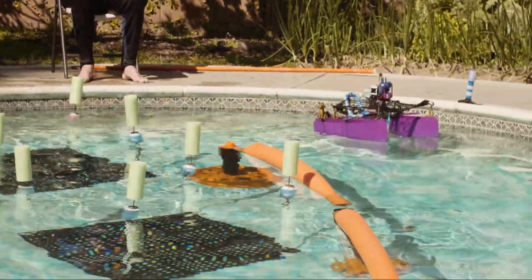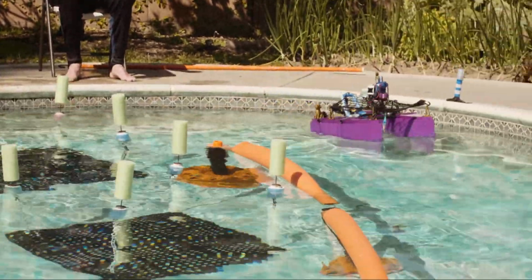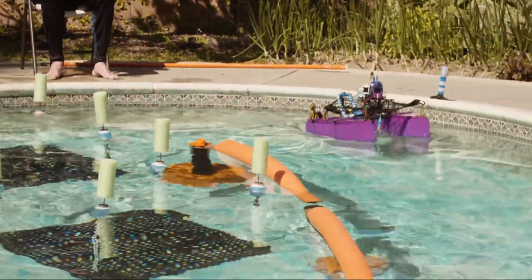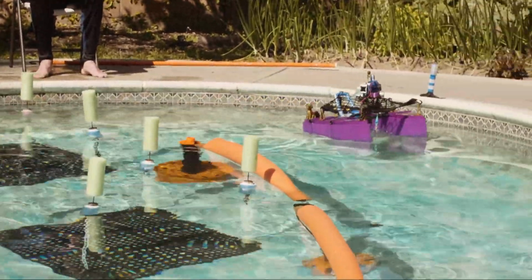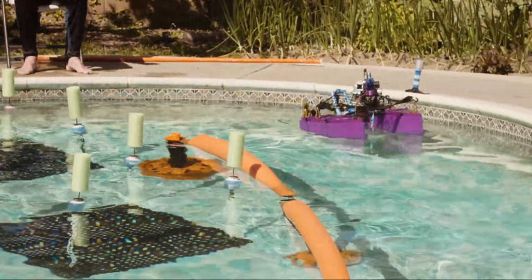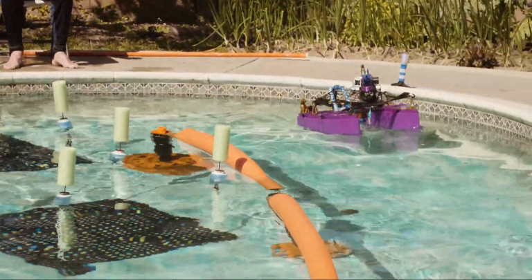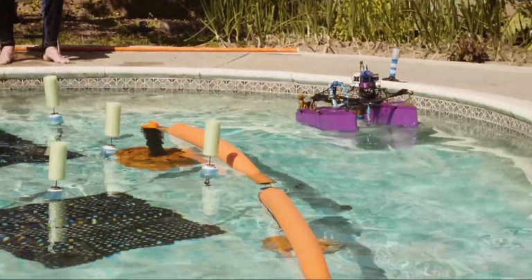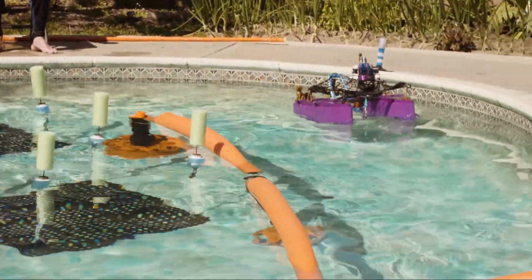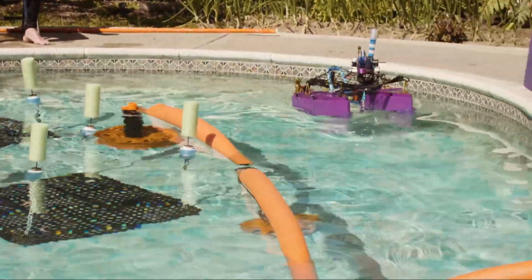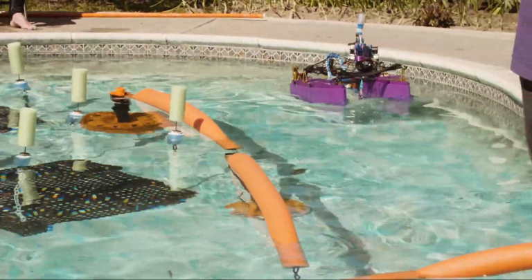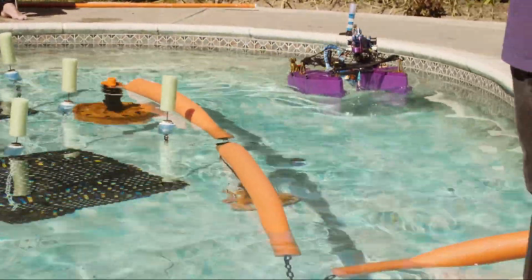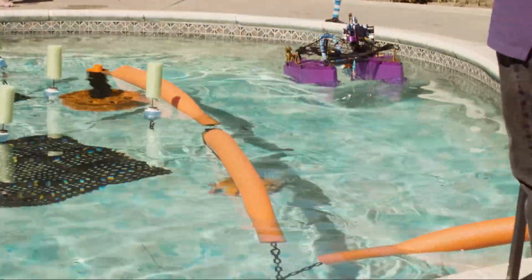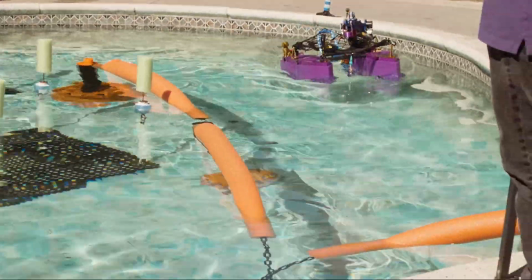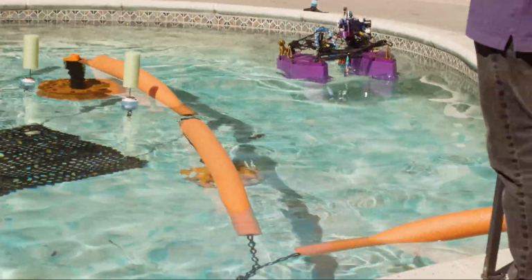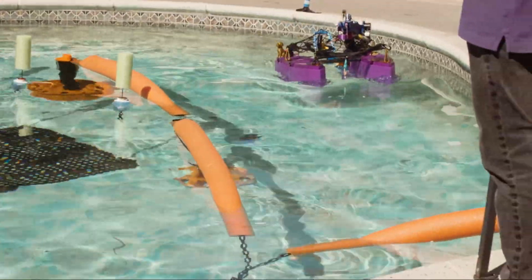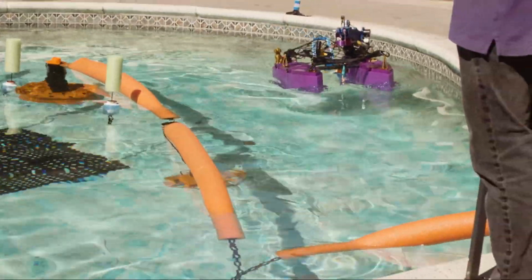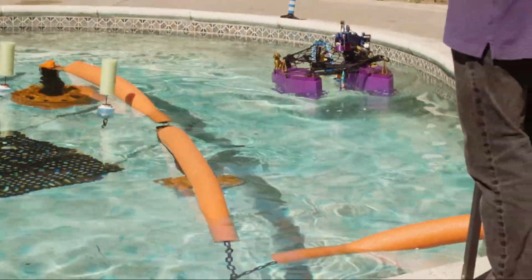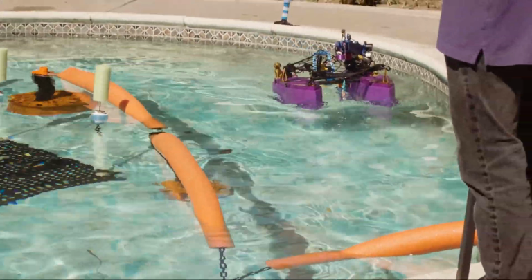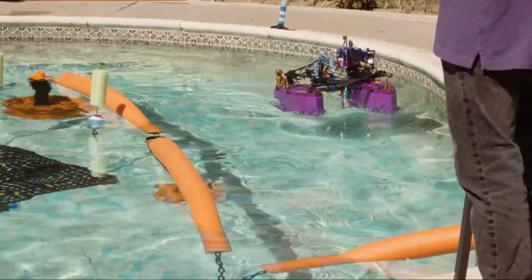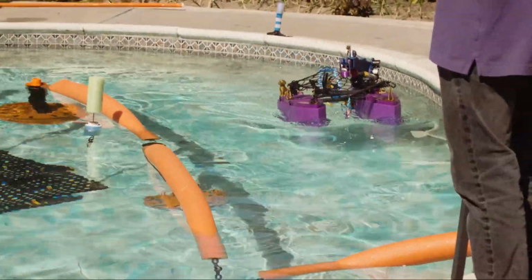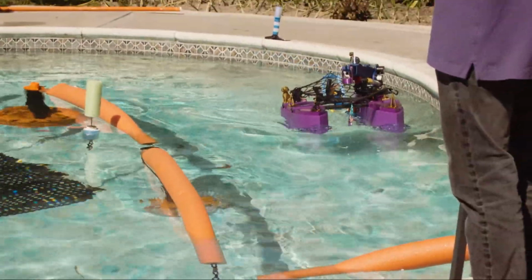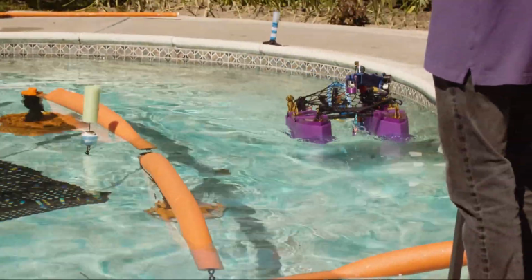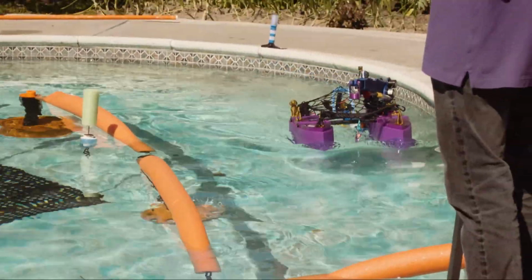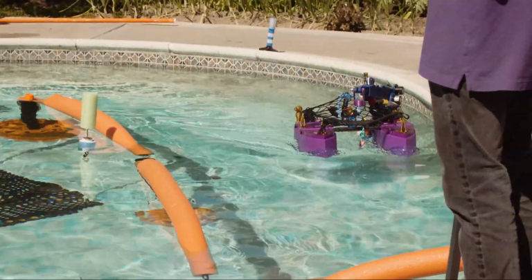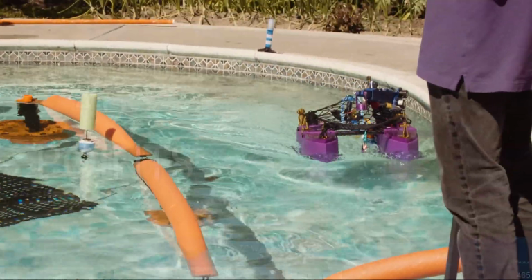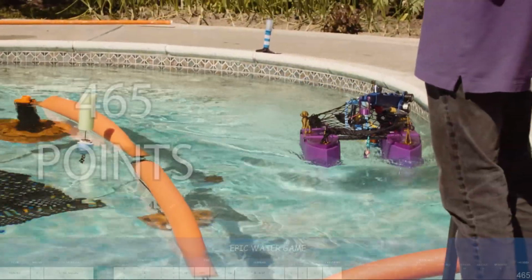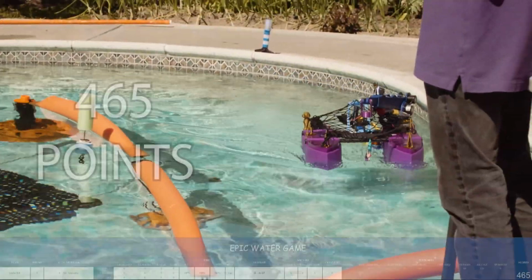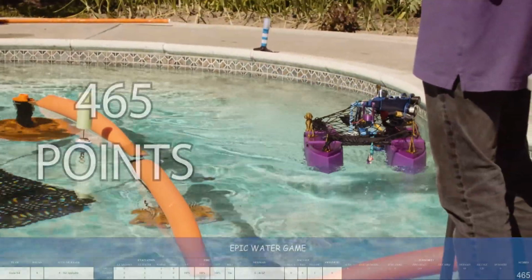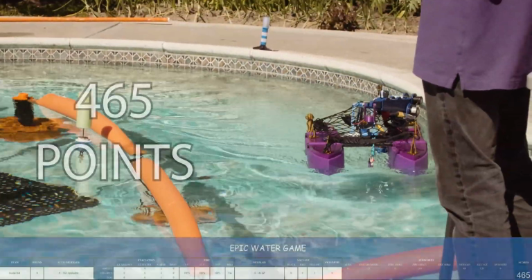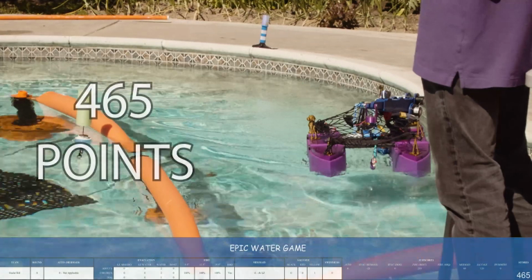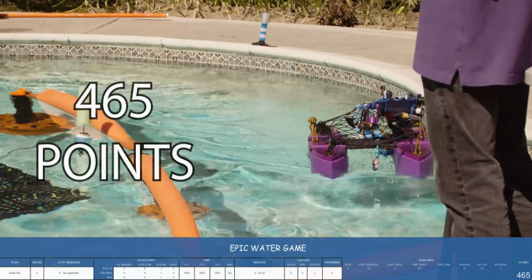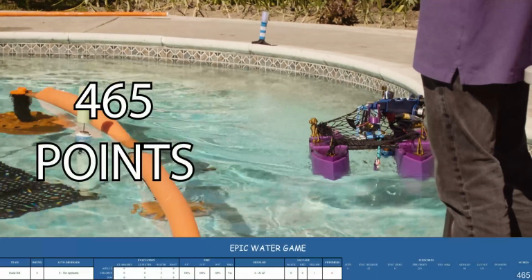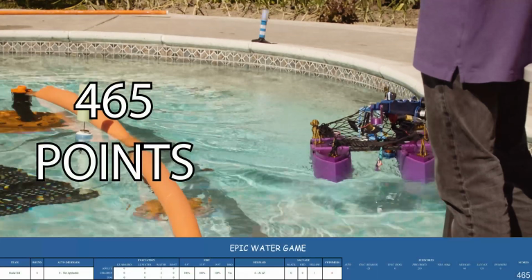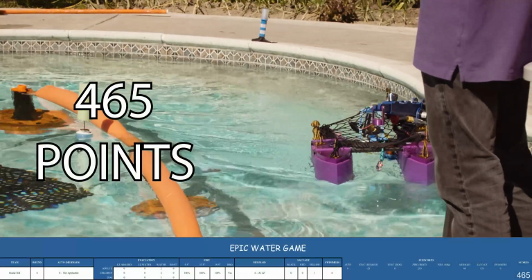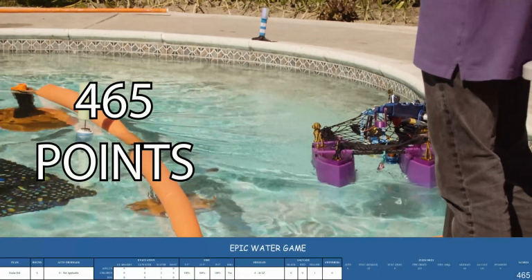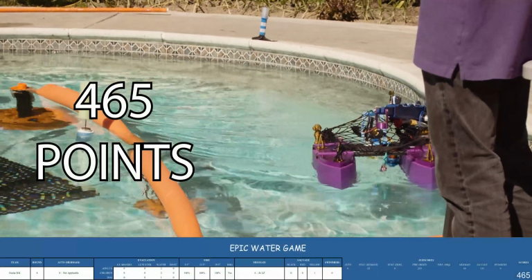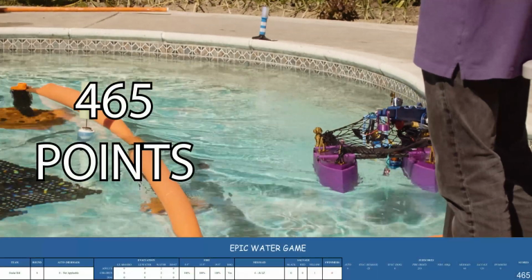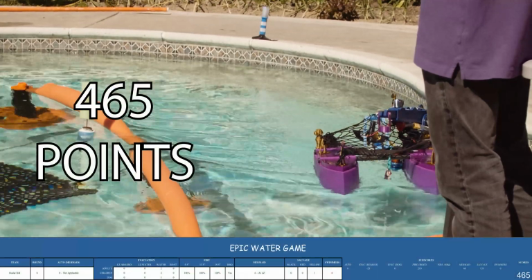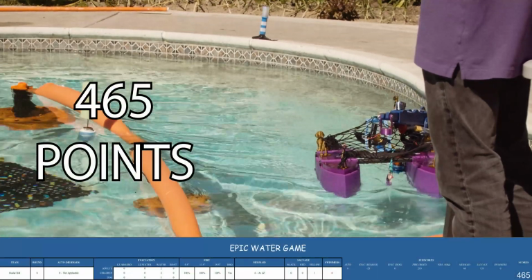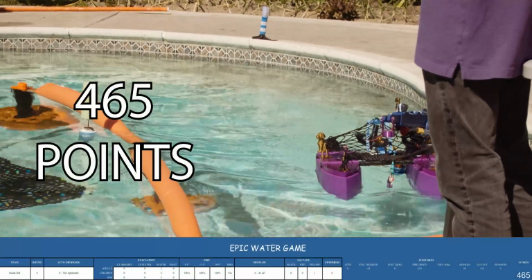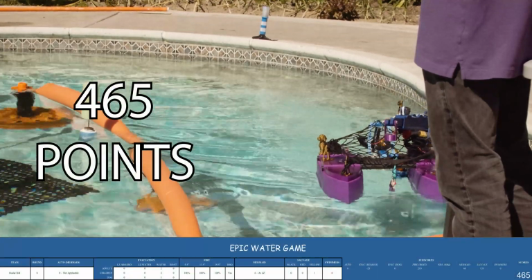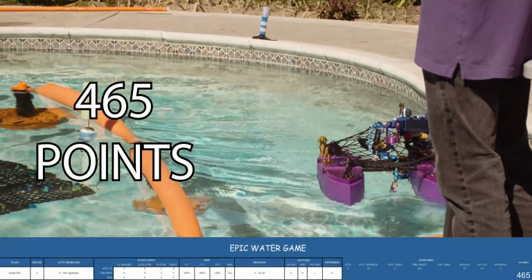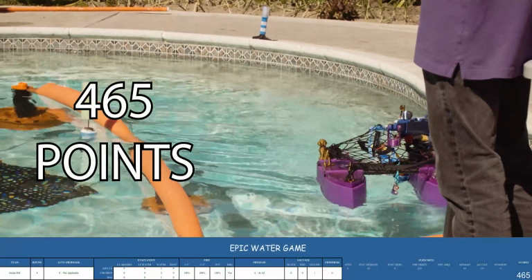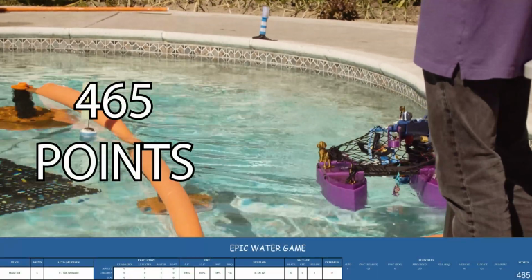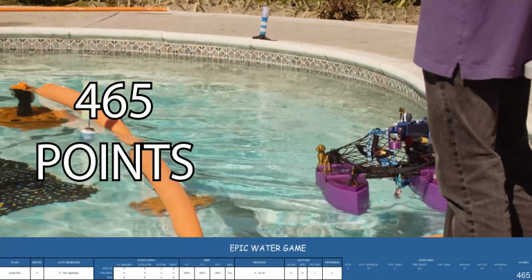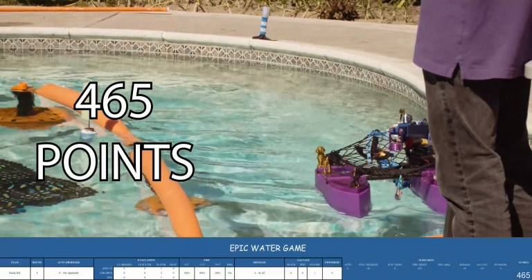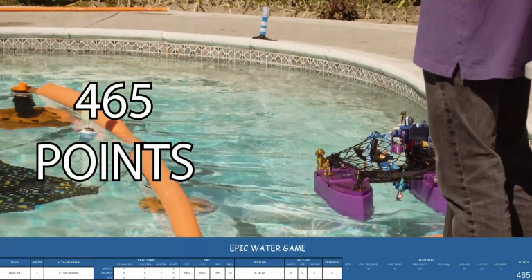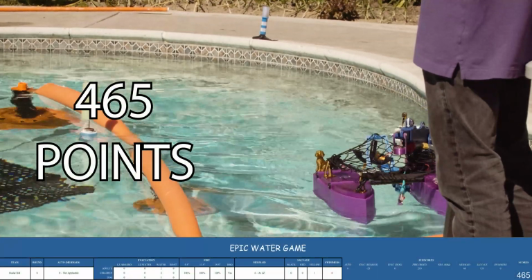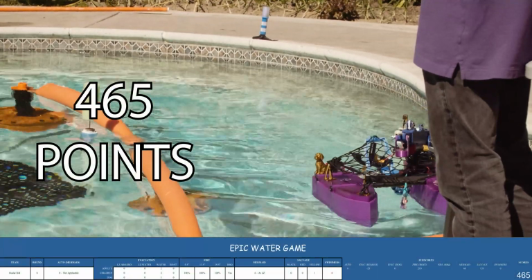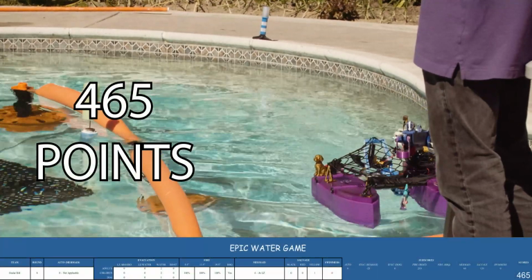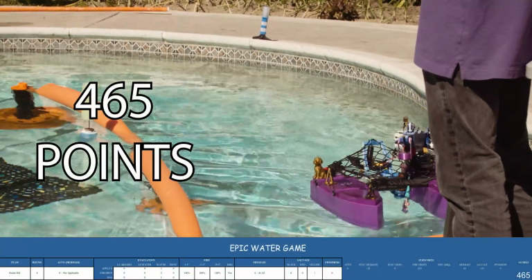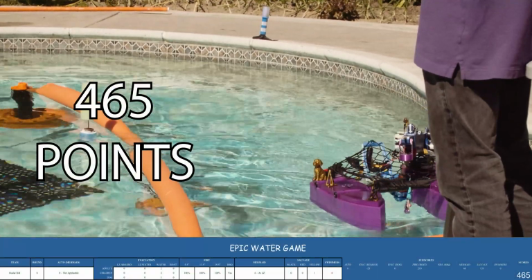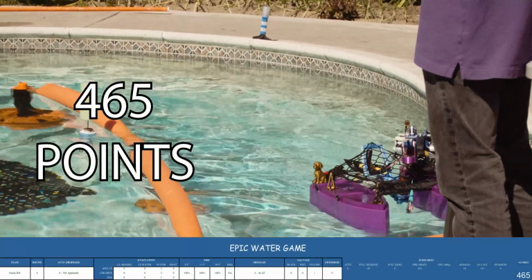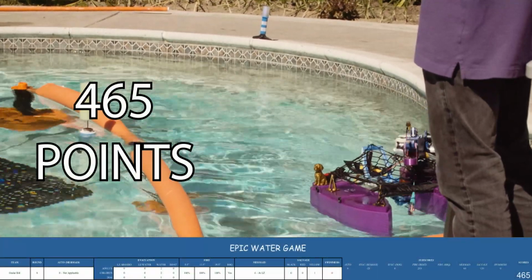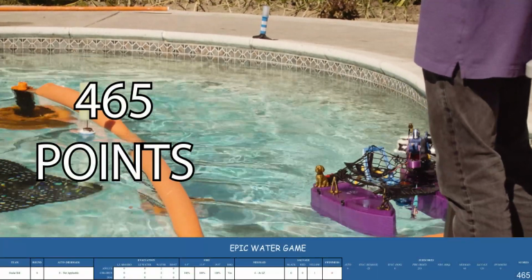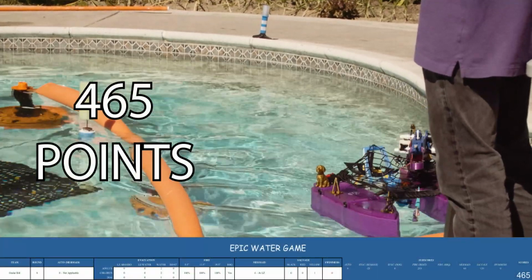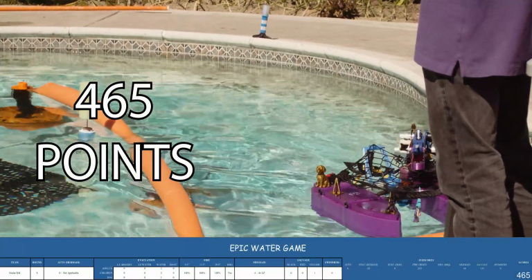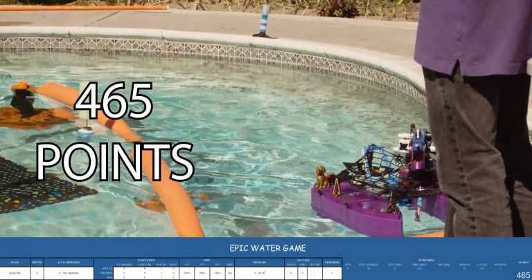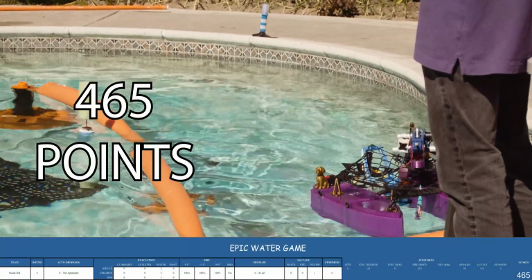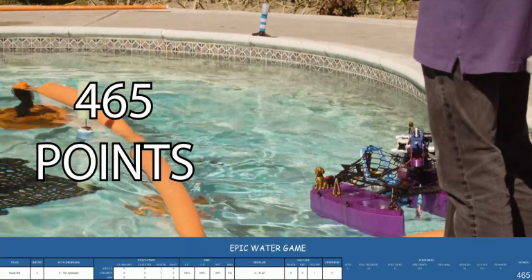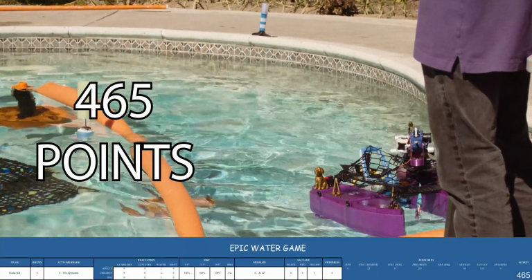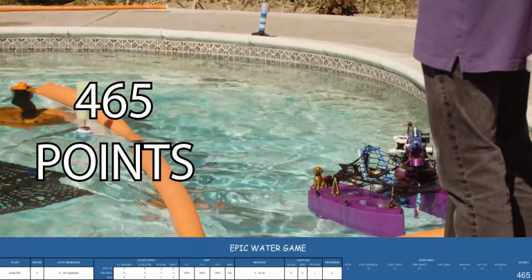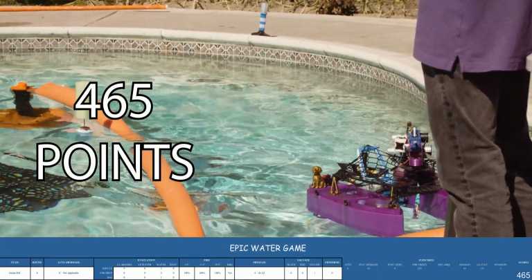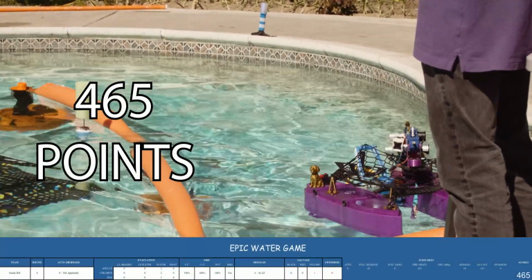Oculus Rift returns to launch base, time winds down, and they have scored a resounding 465 points.